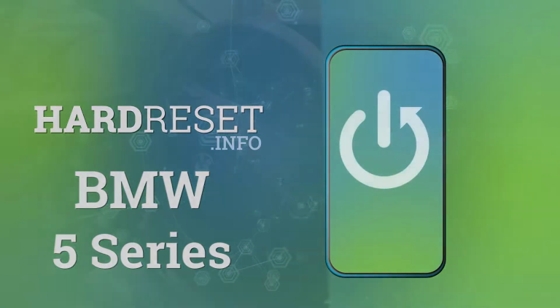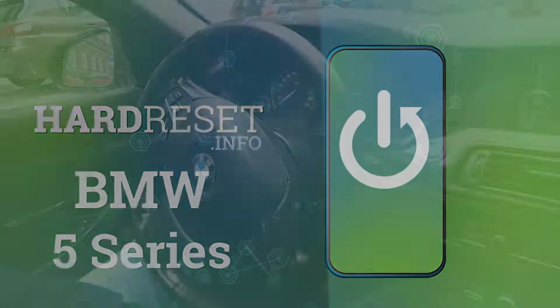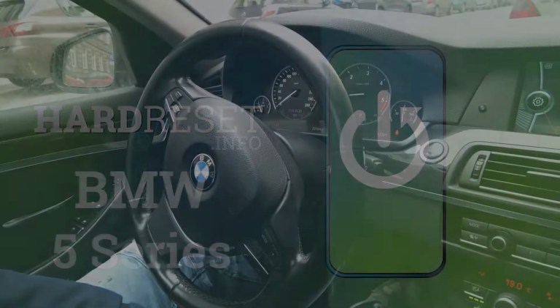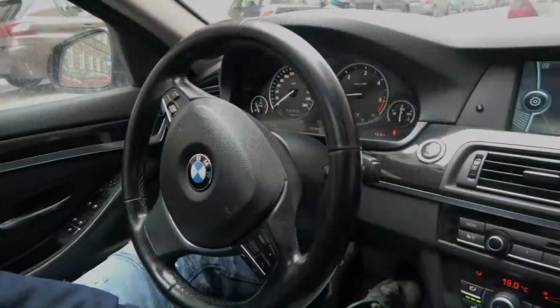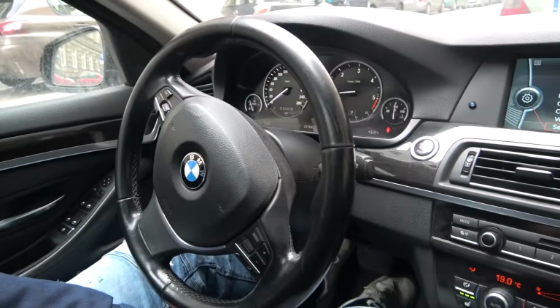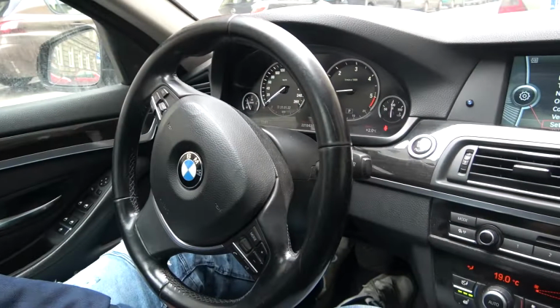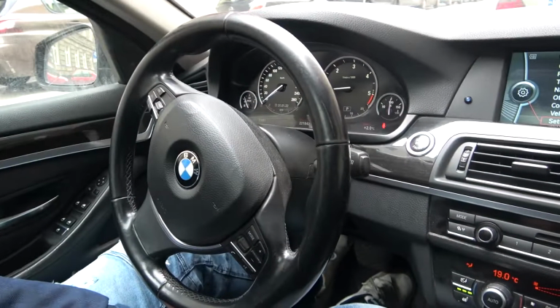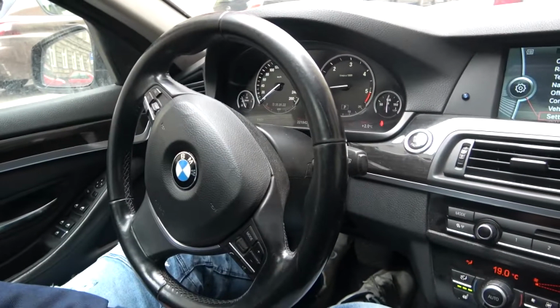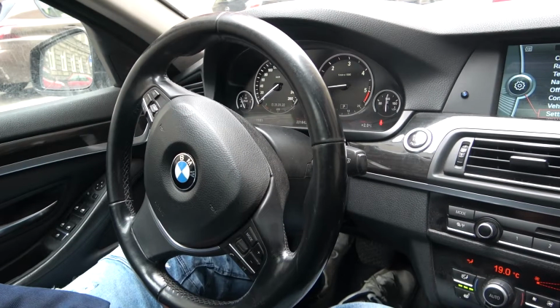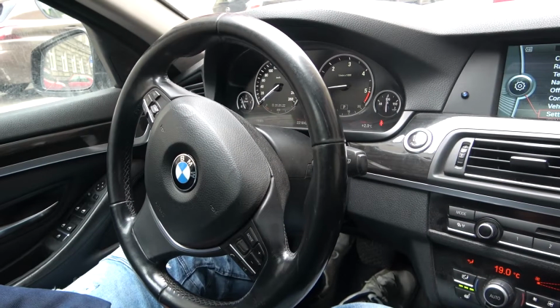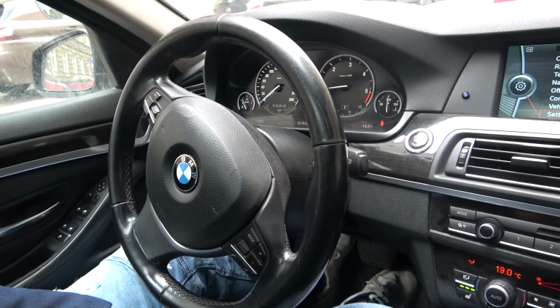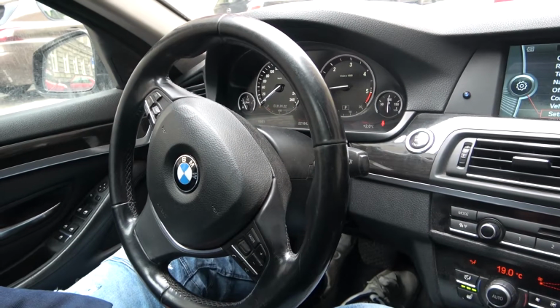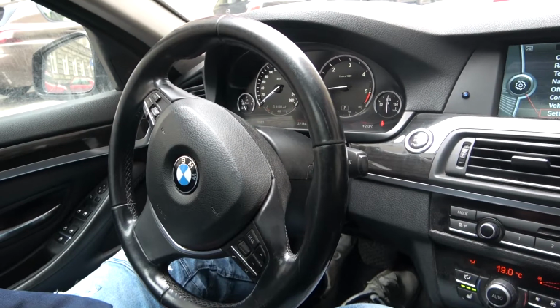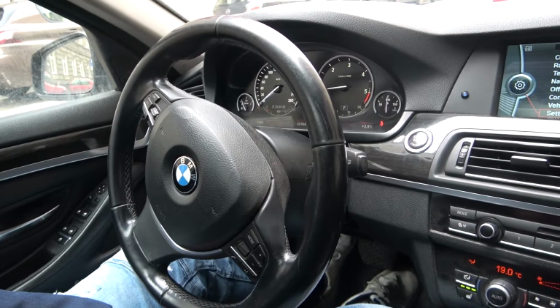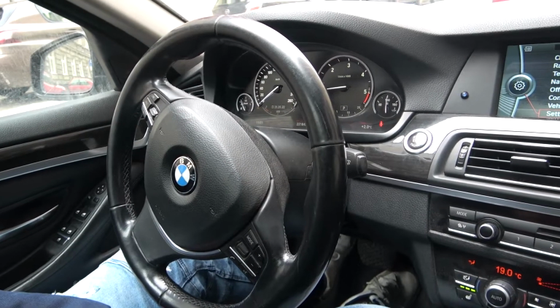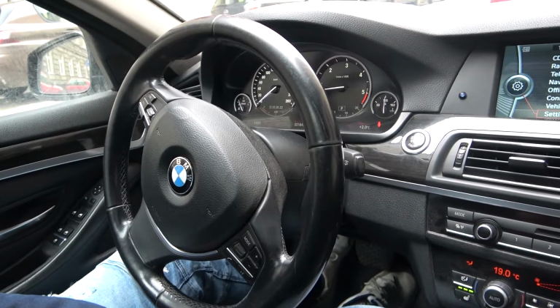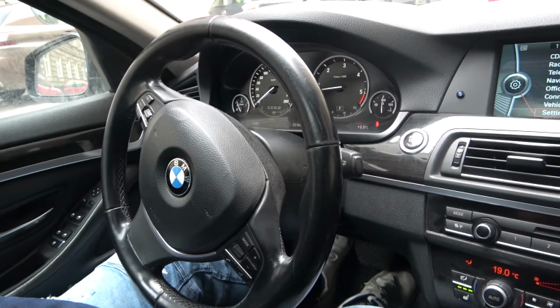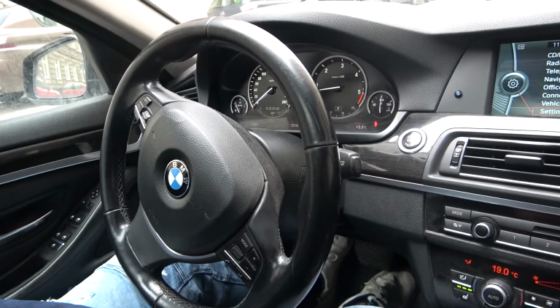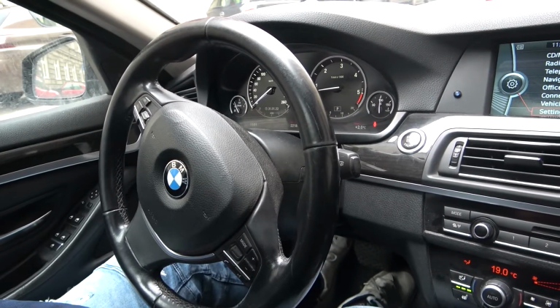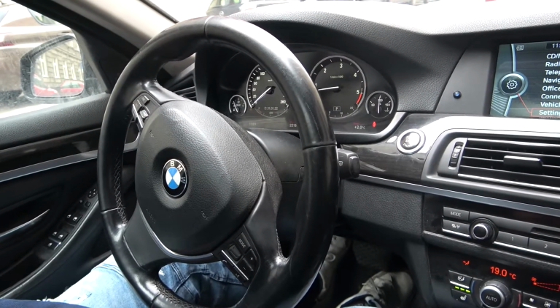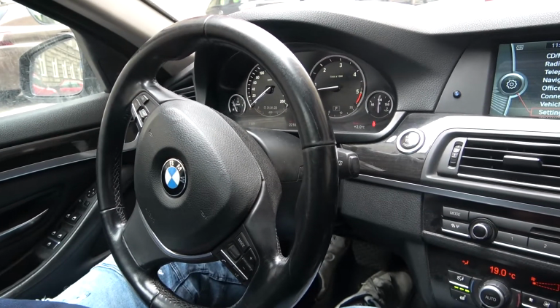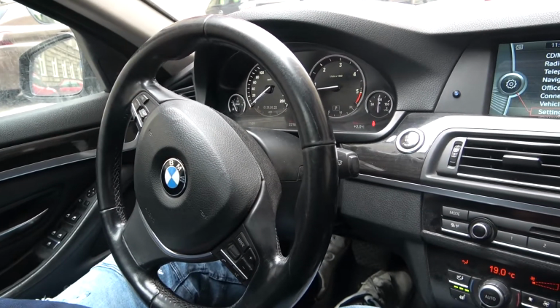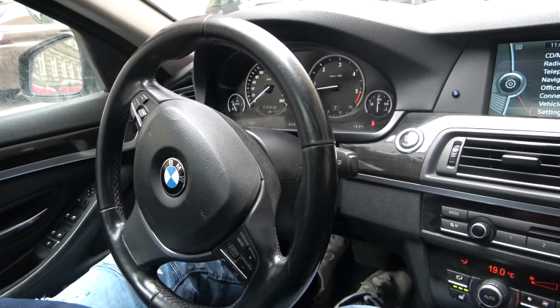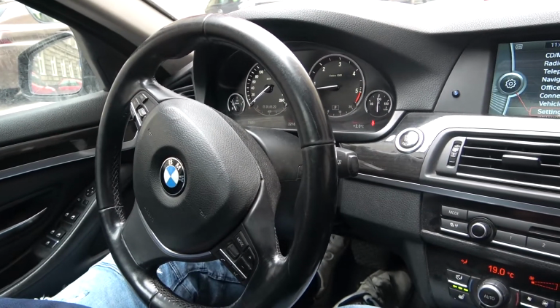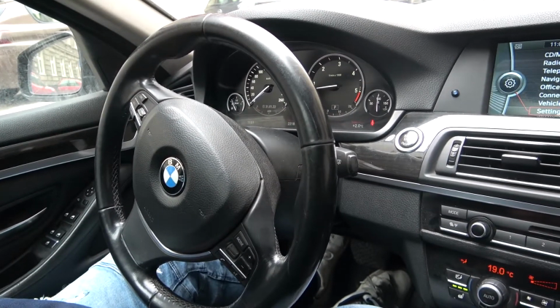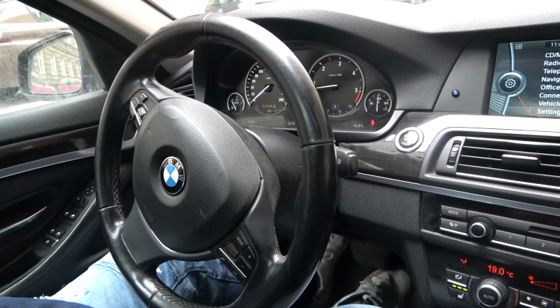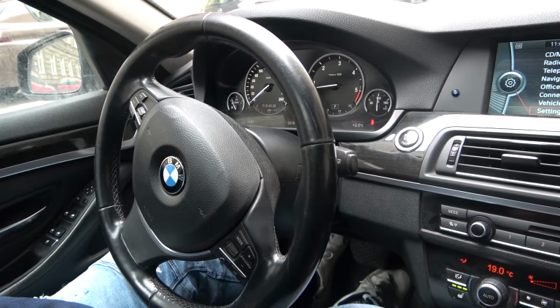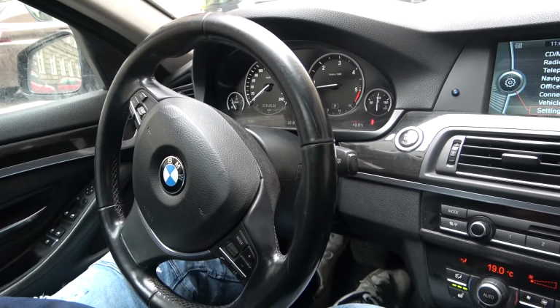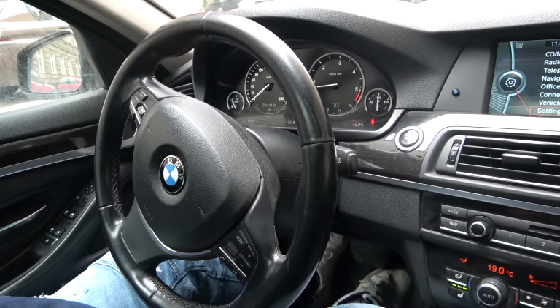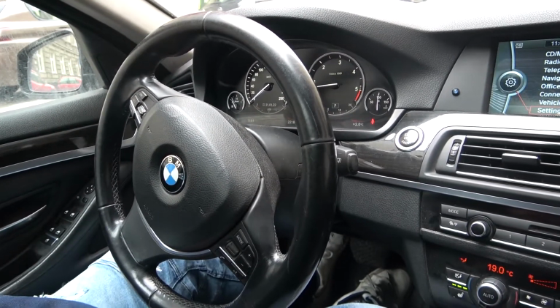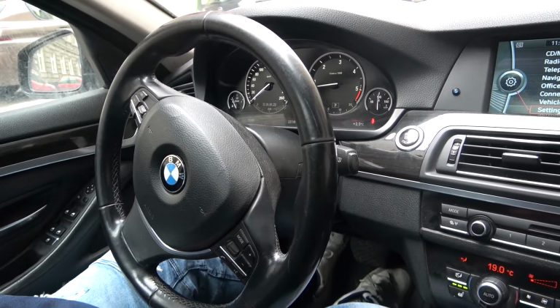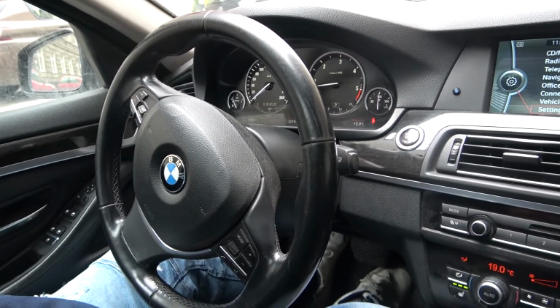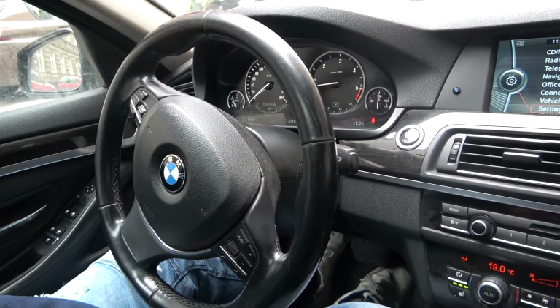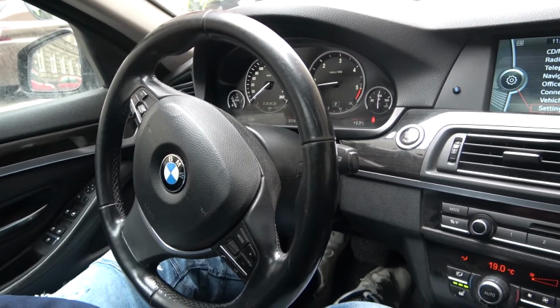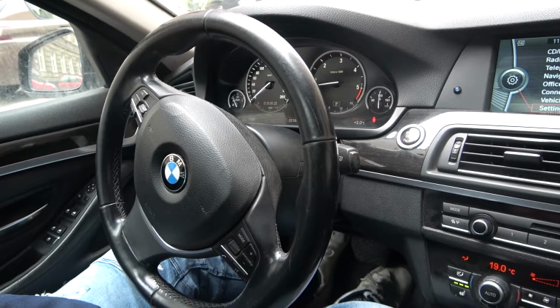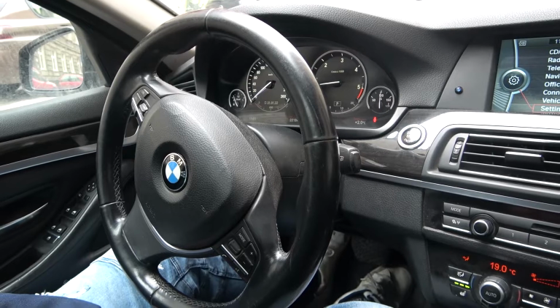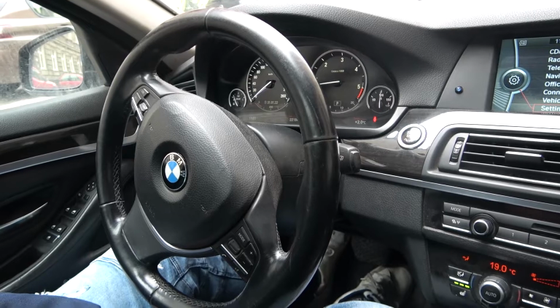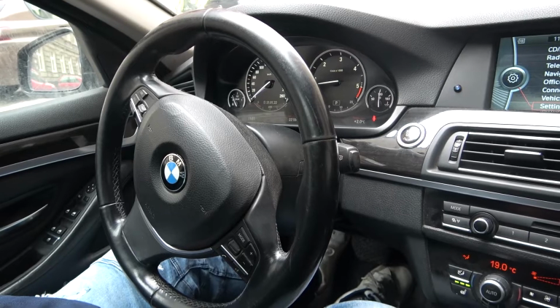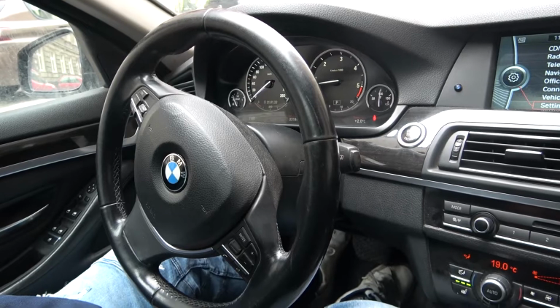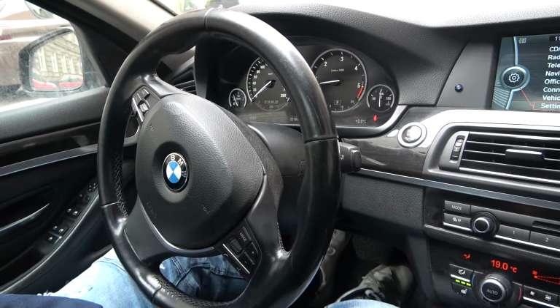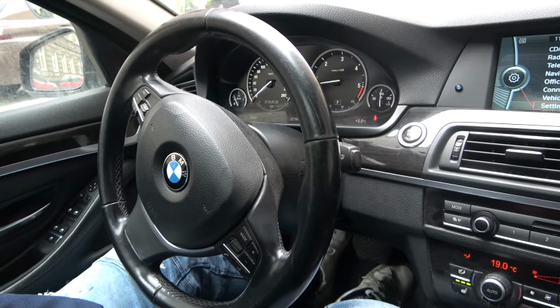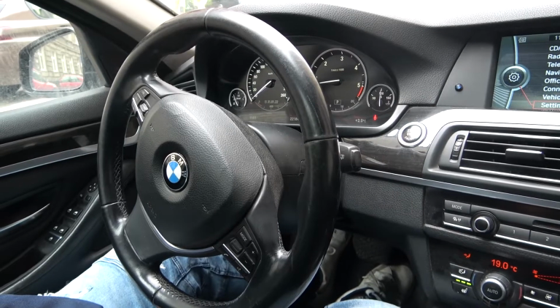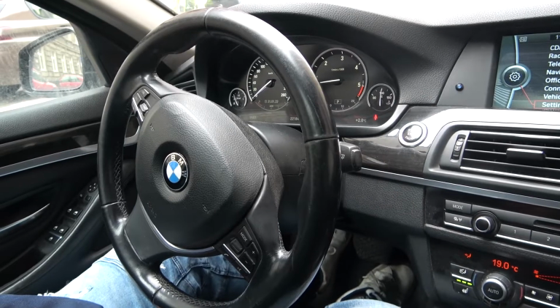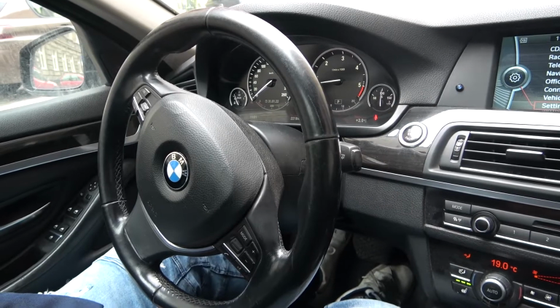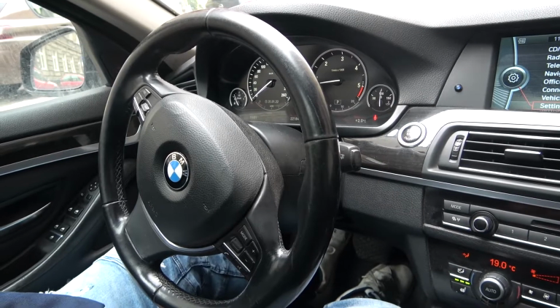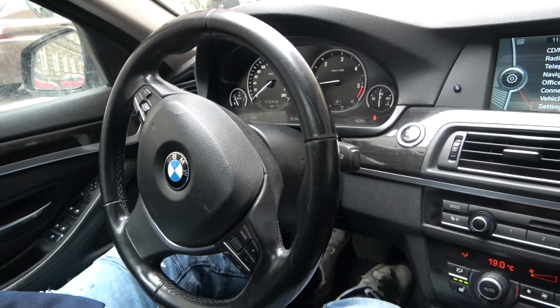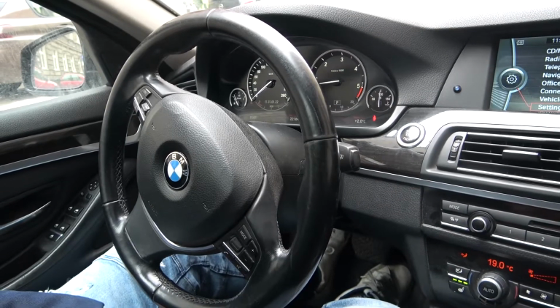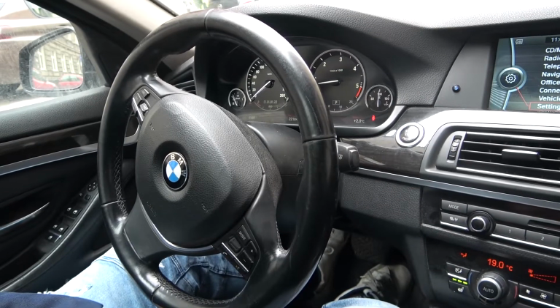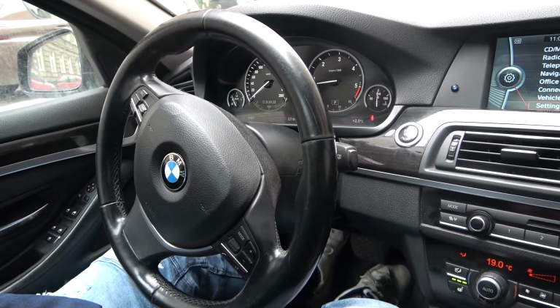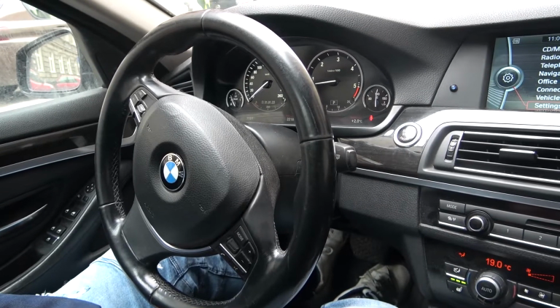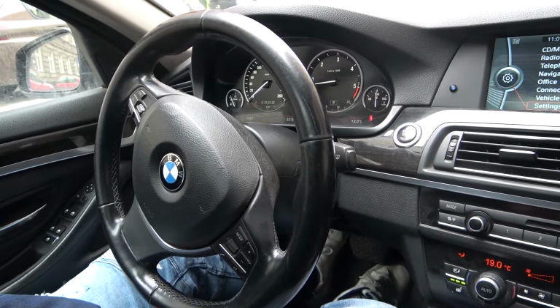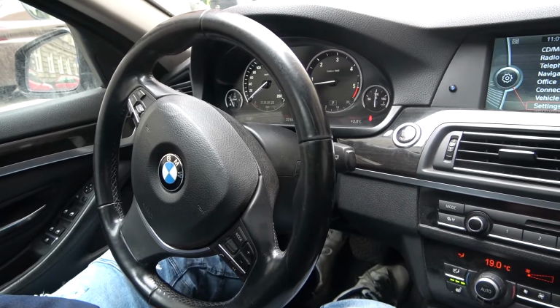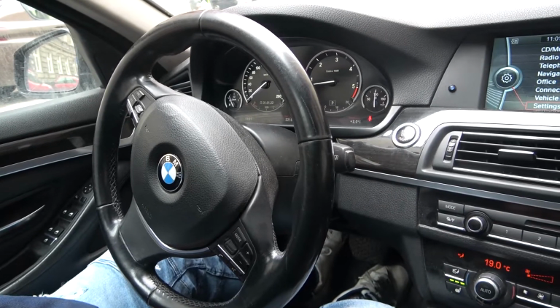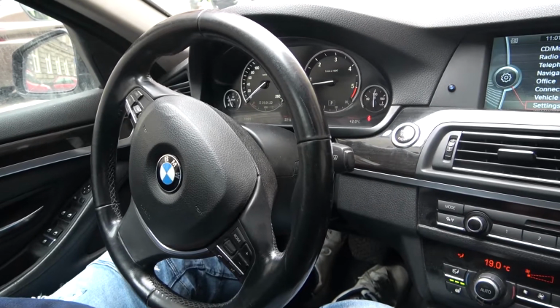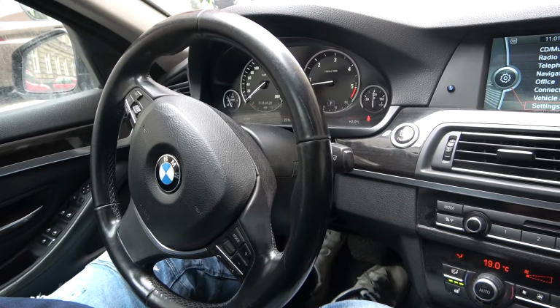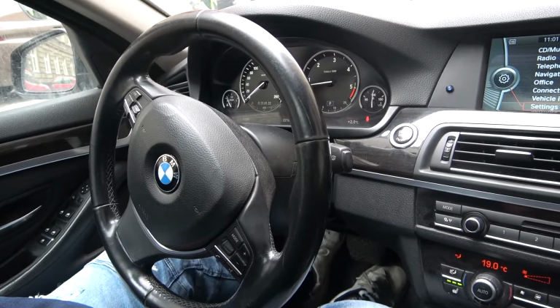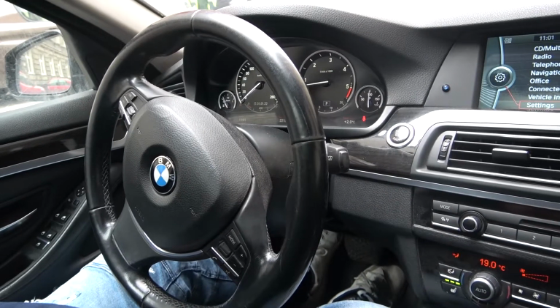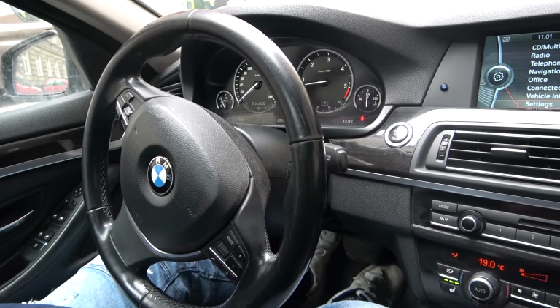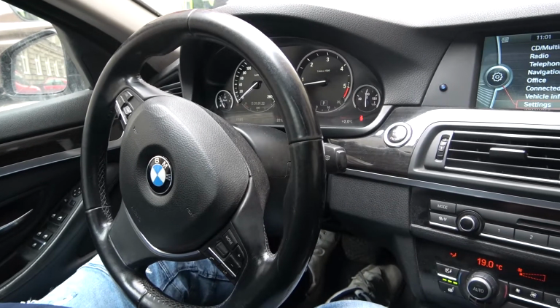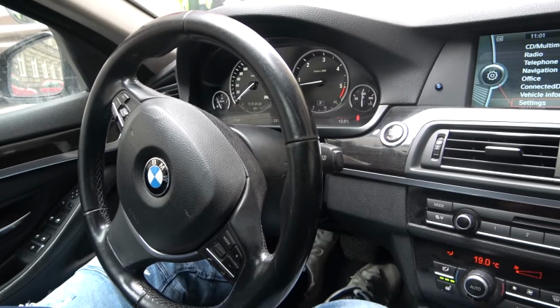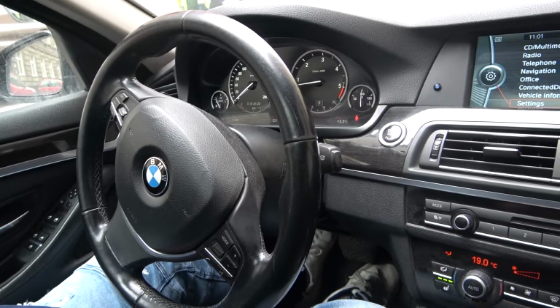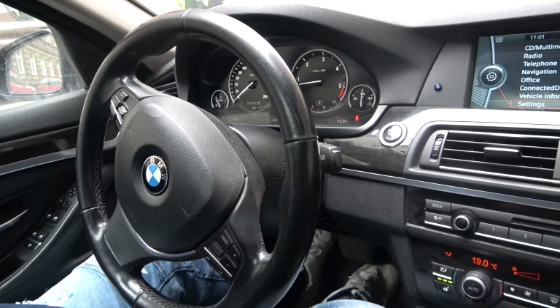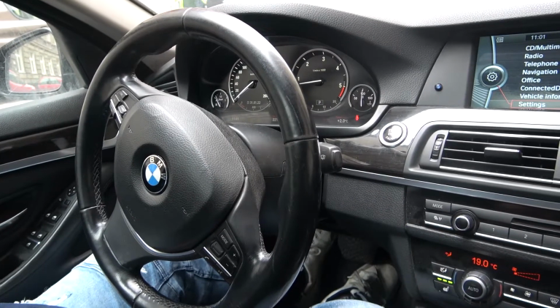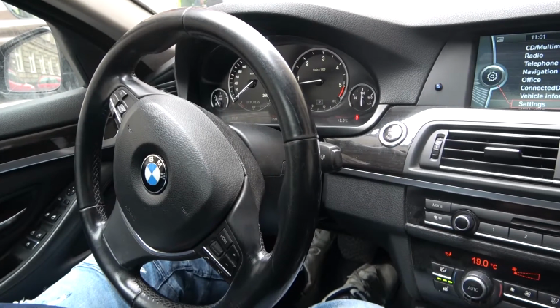Hello, today I'm in BMW Series 5. In this video I will show you how to change blowing power.